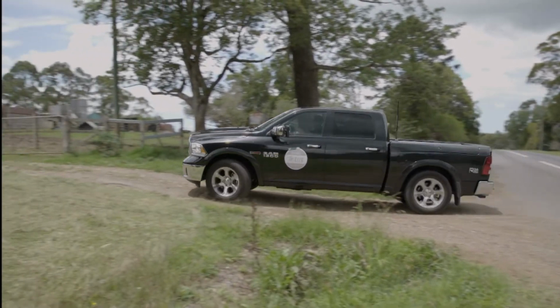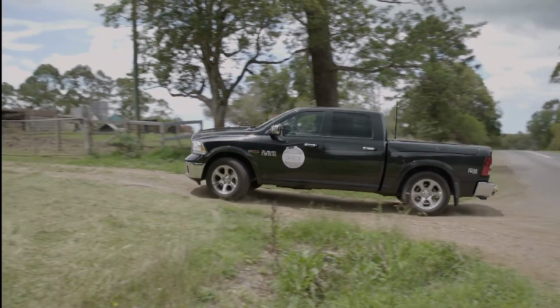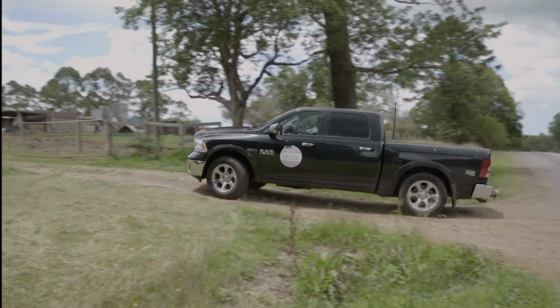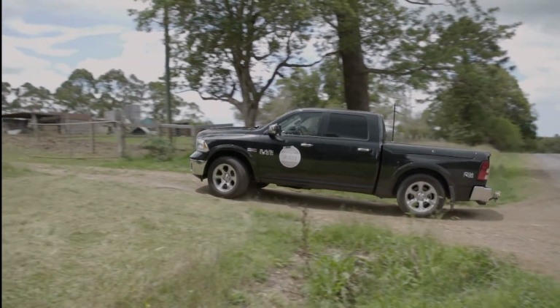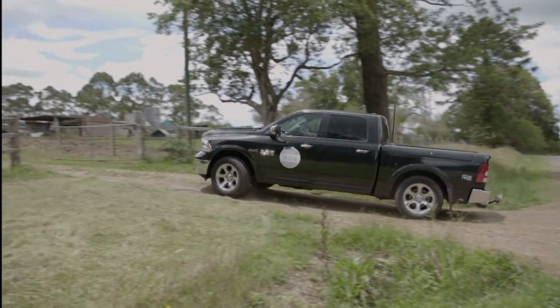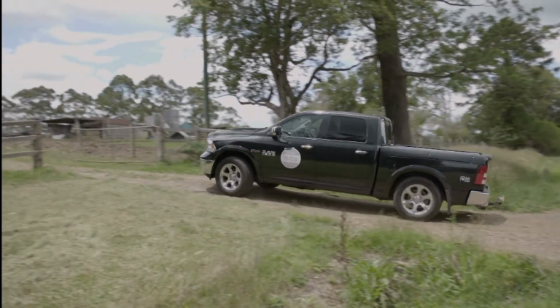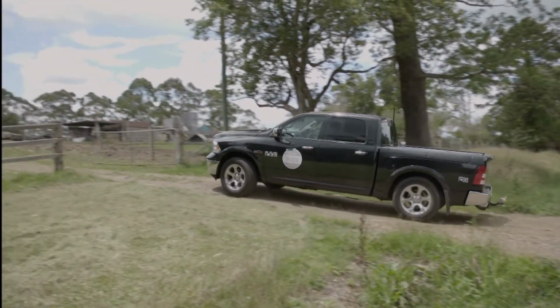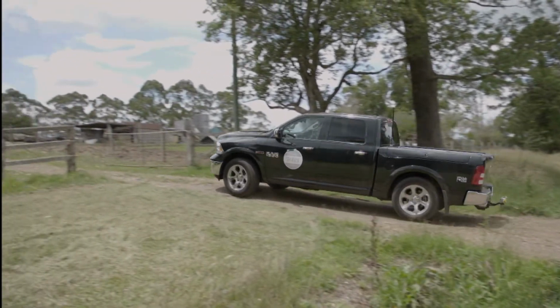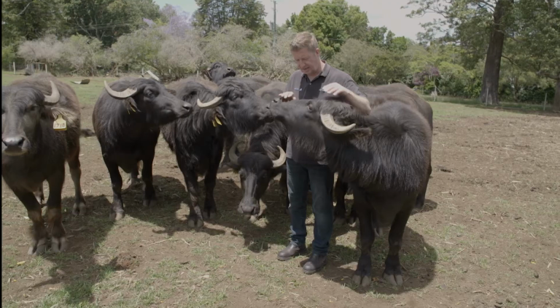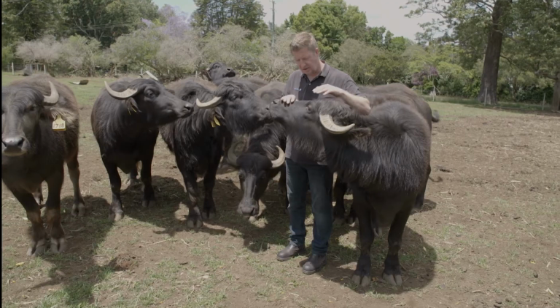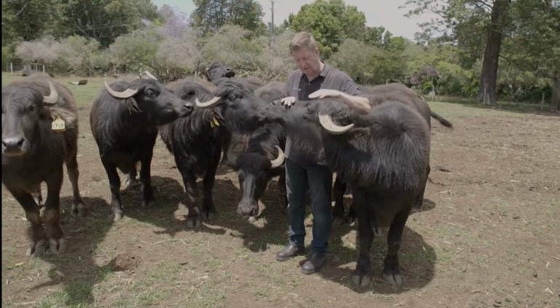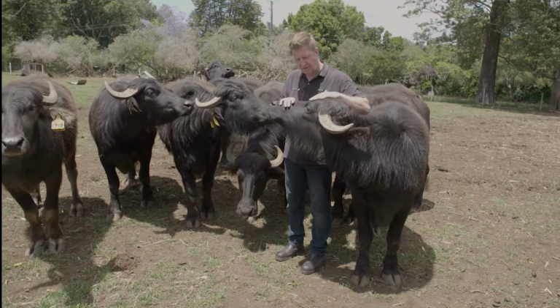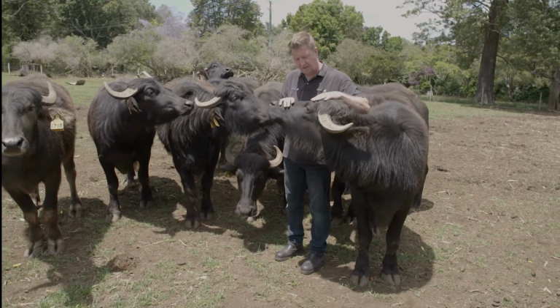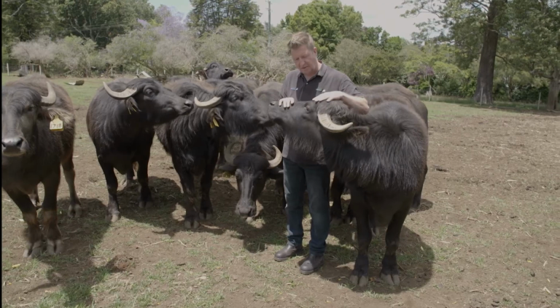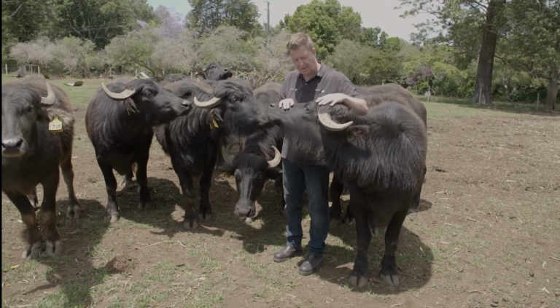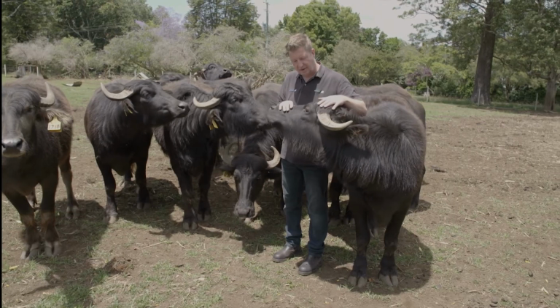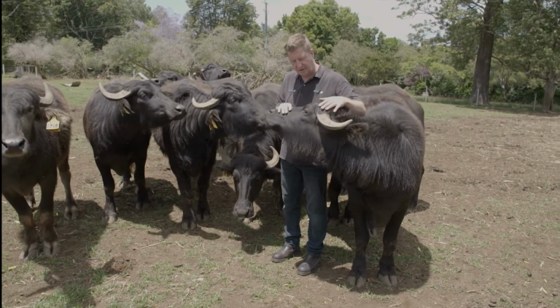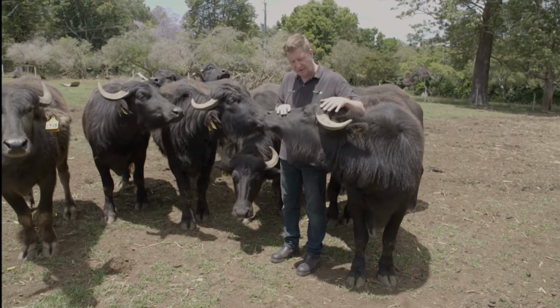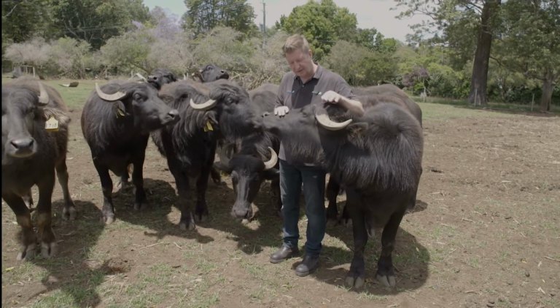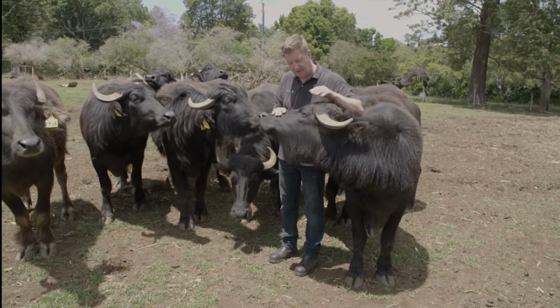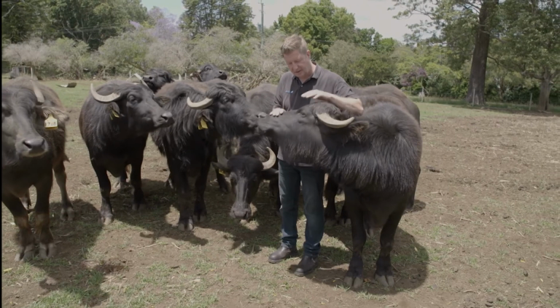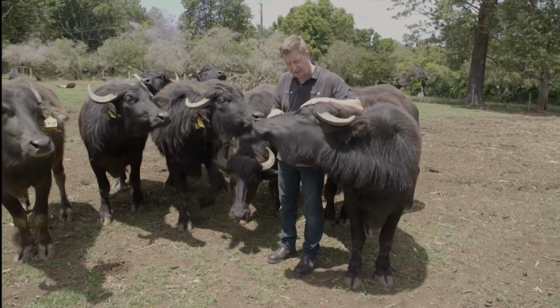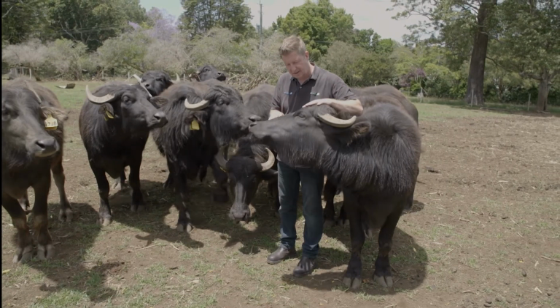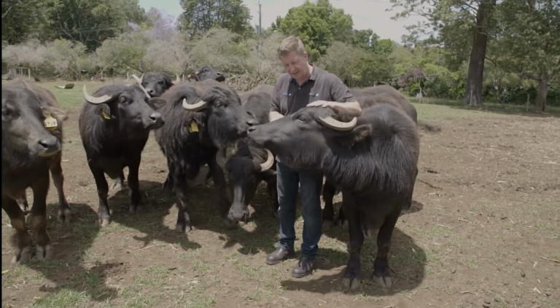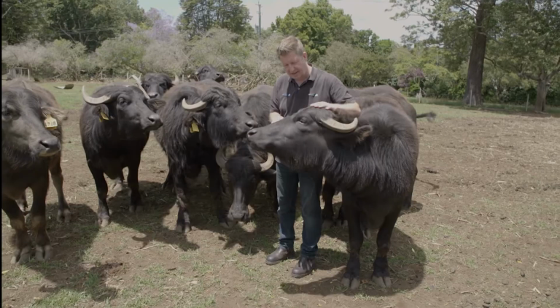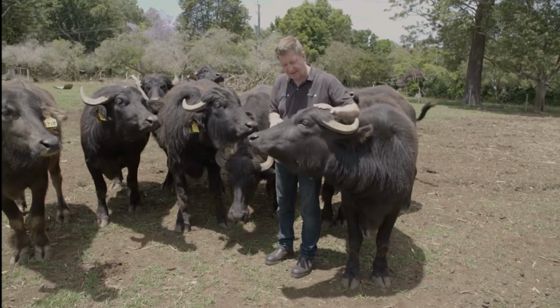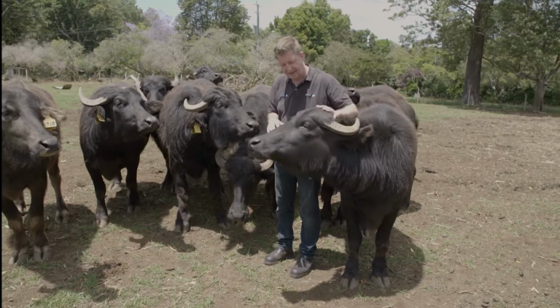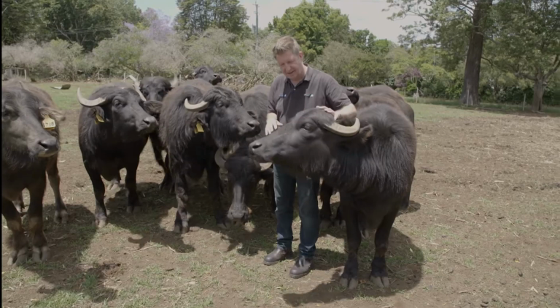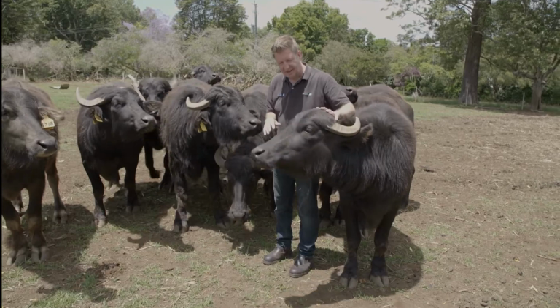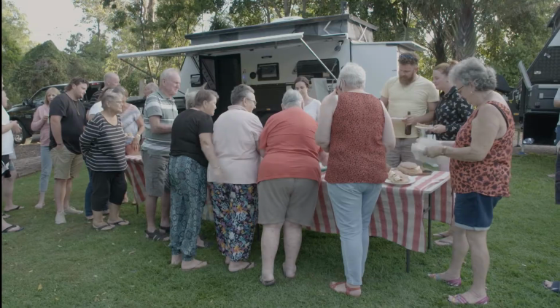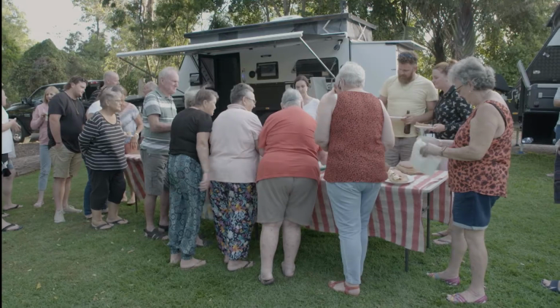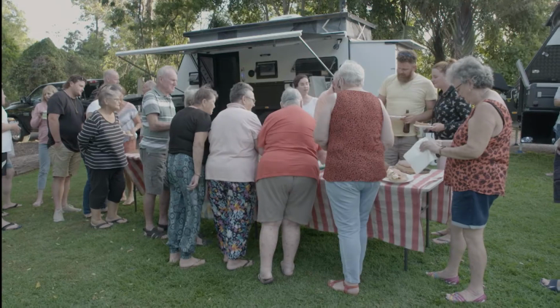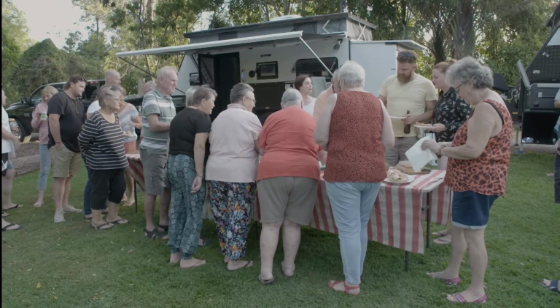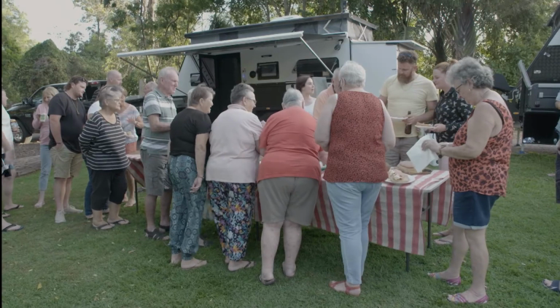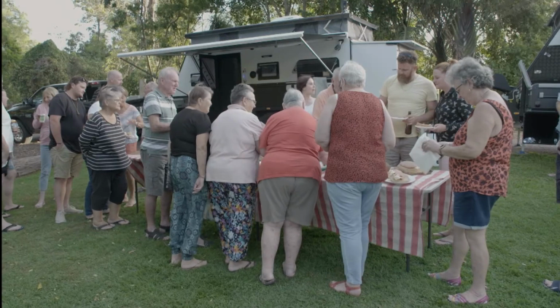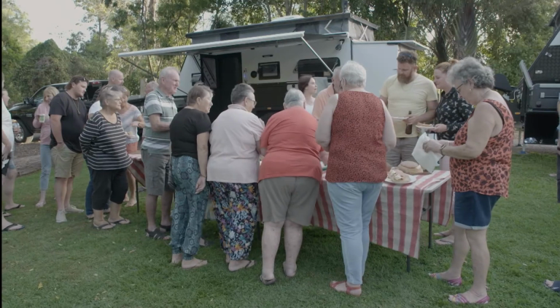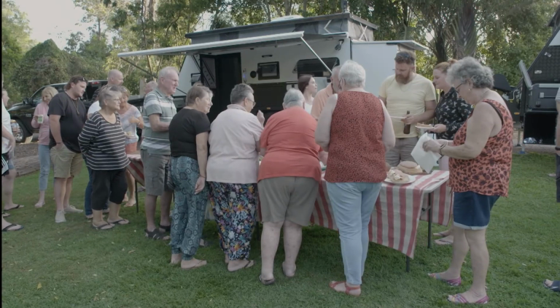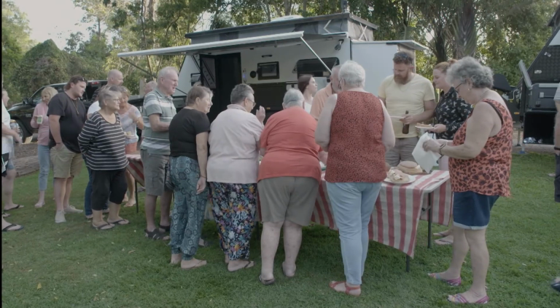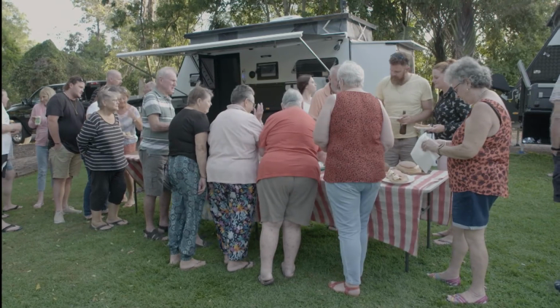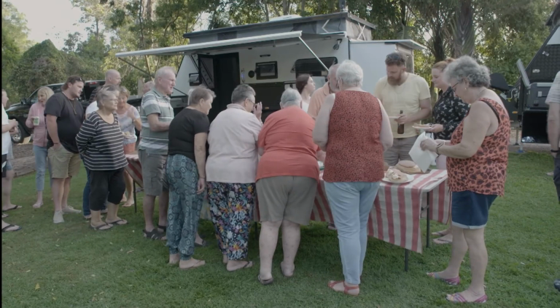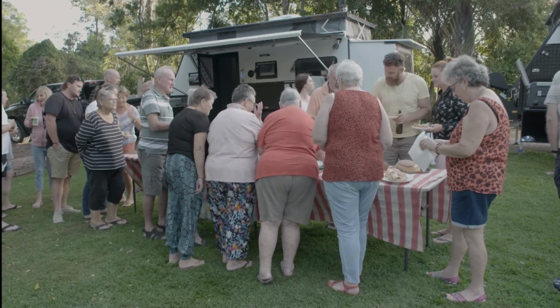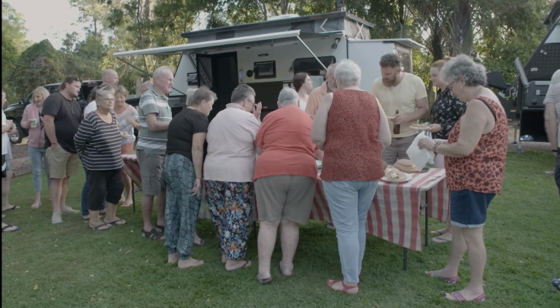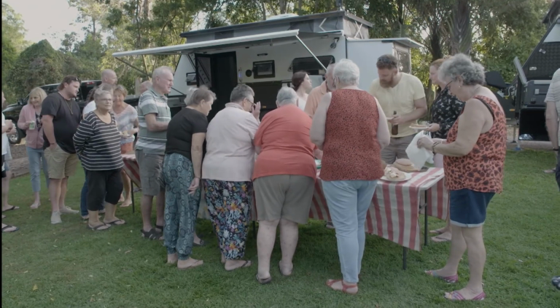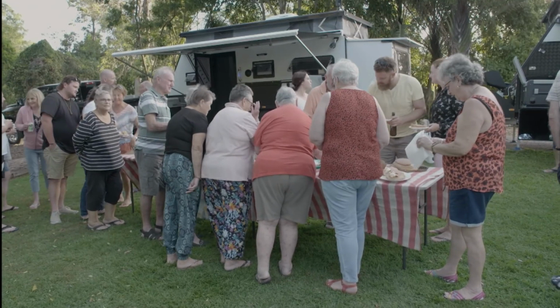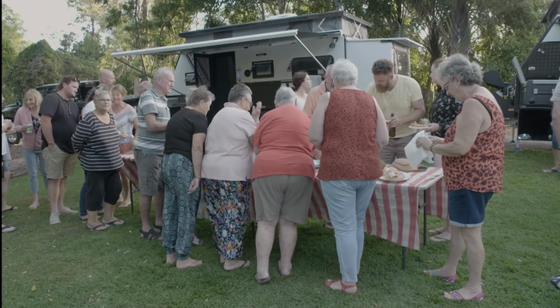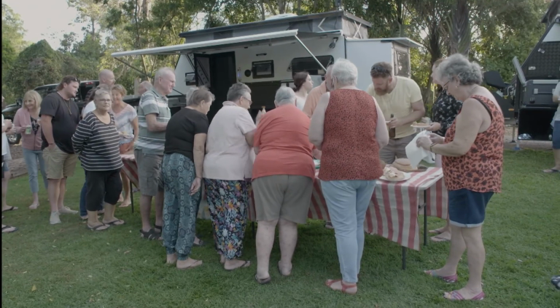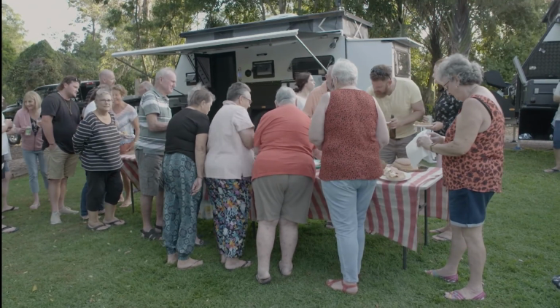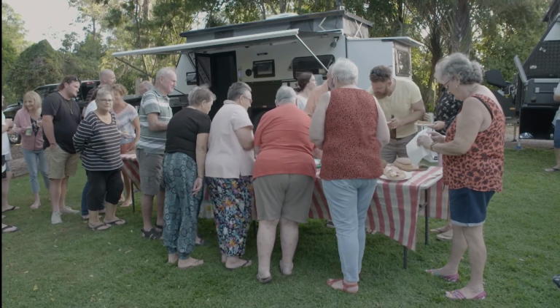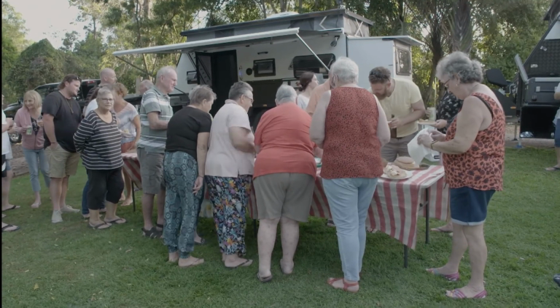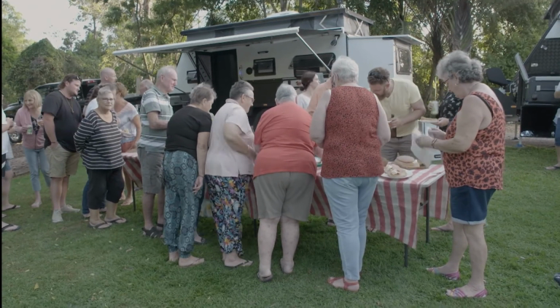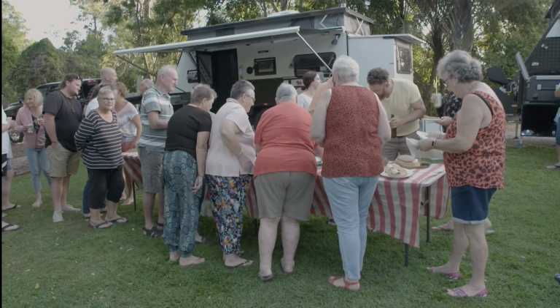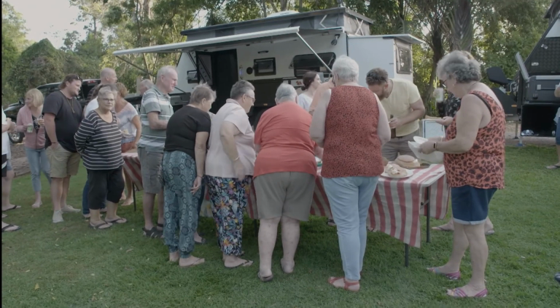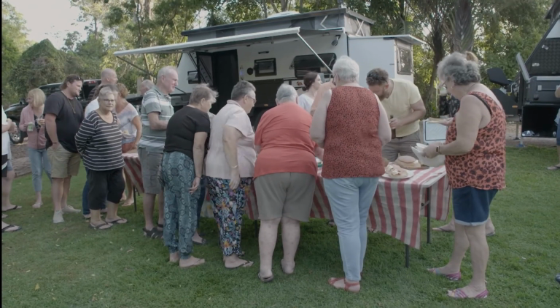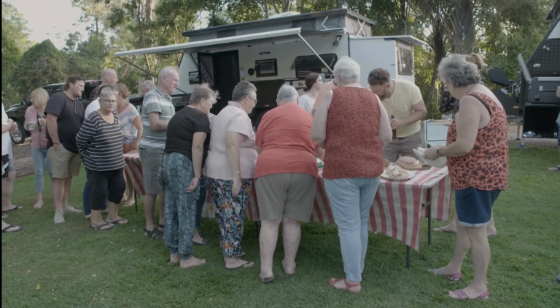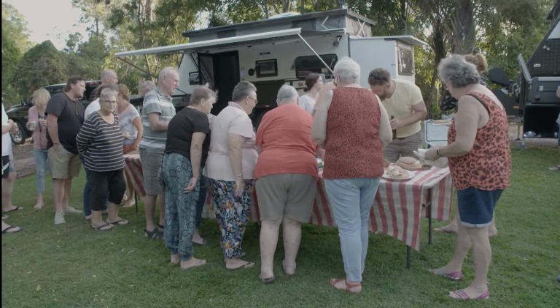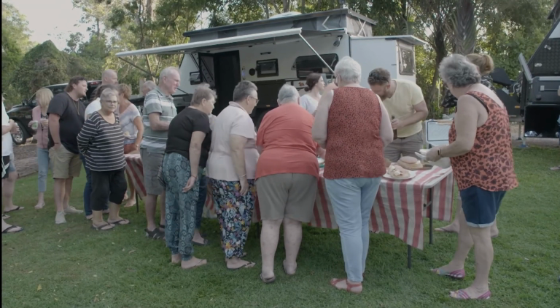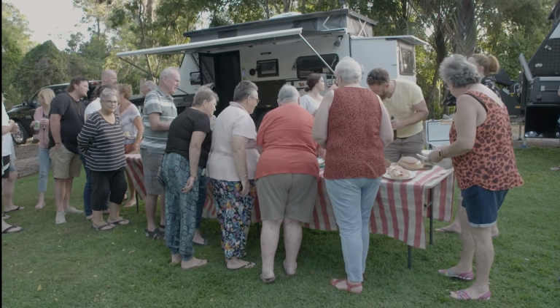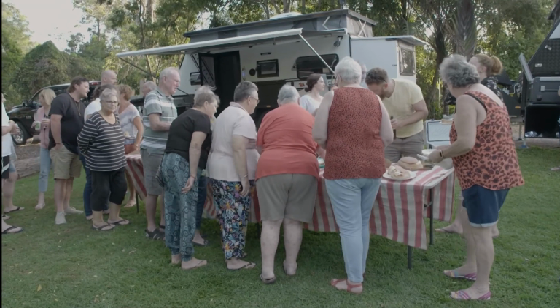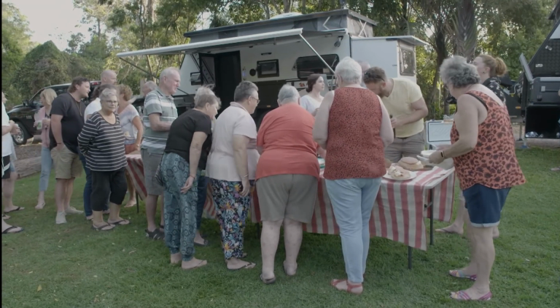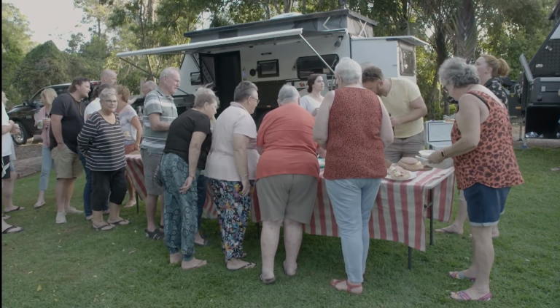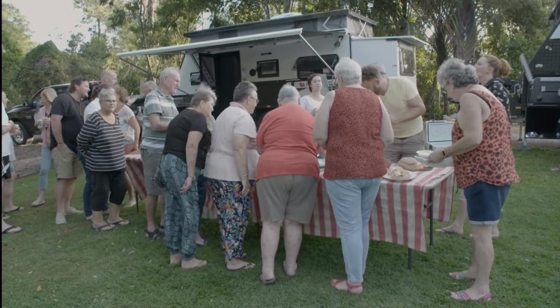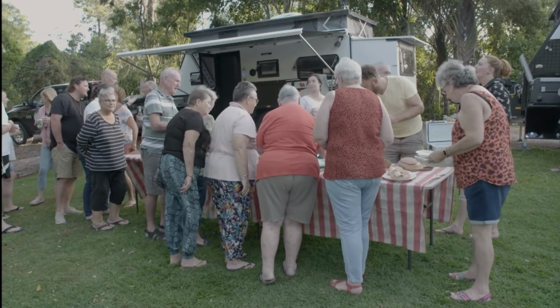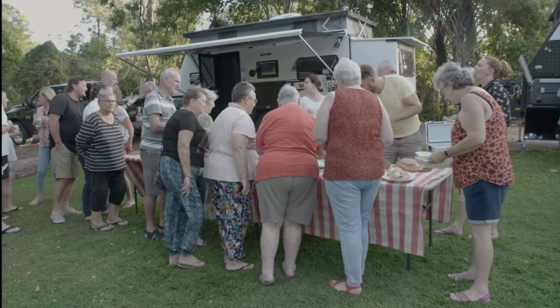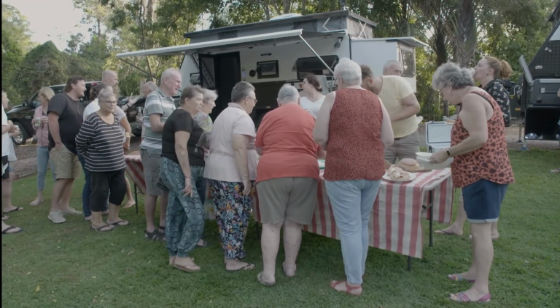Coming up, Tim is introduced to a few curious buffaloes and we show you how to win your very own Easy Trail caravan.